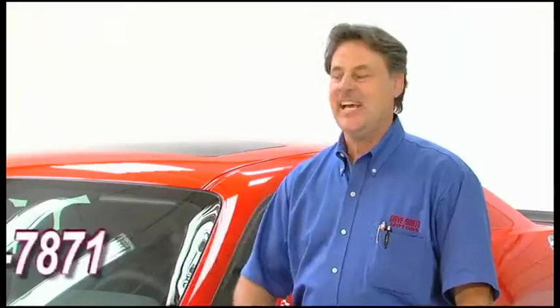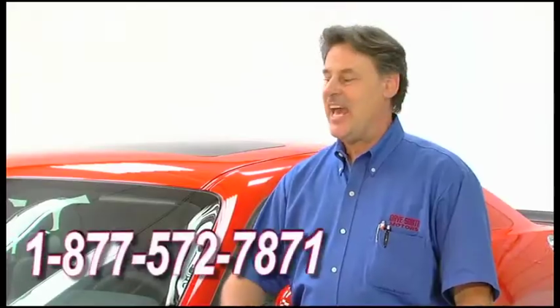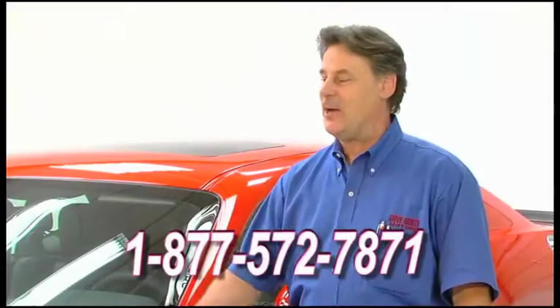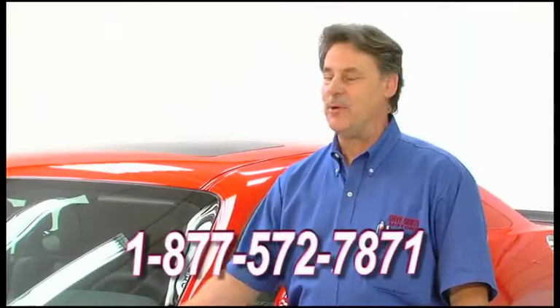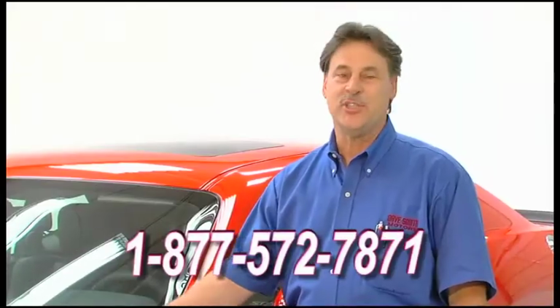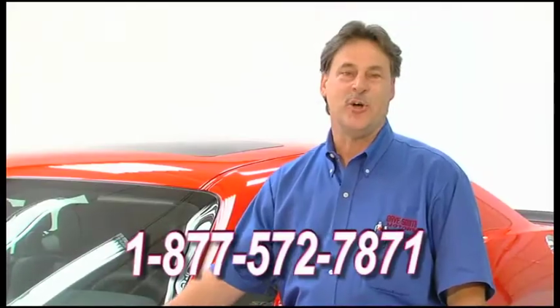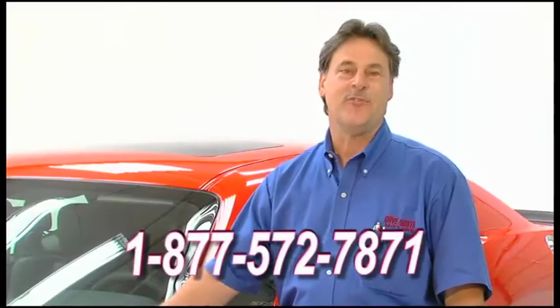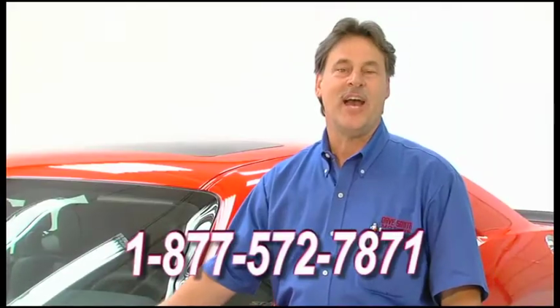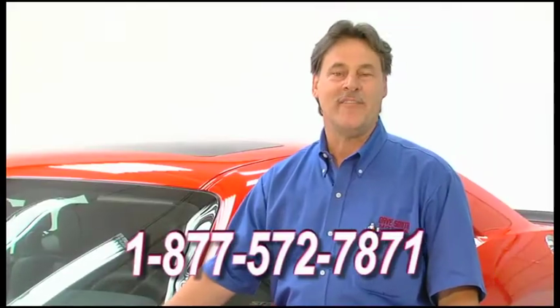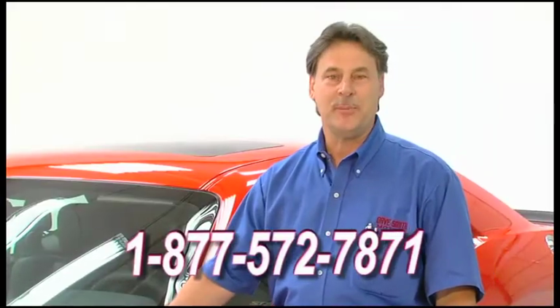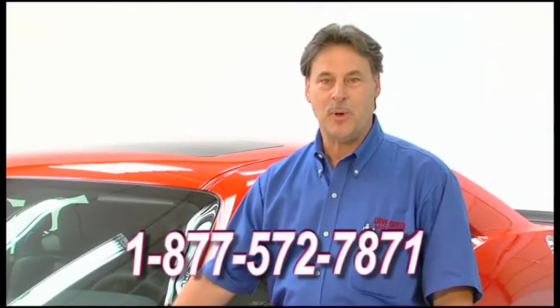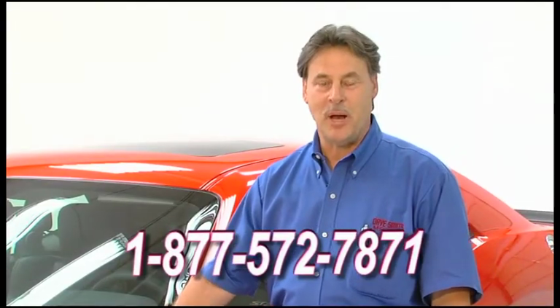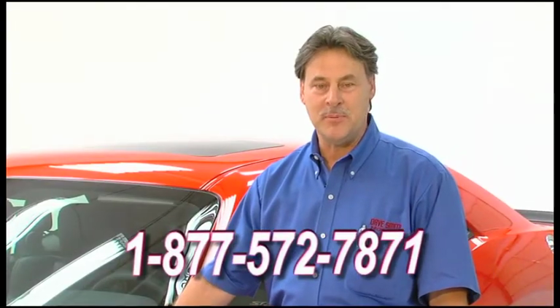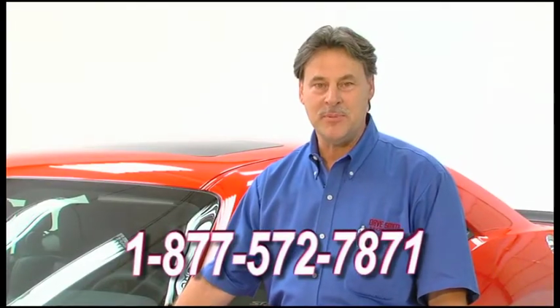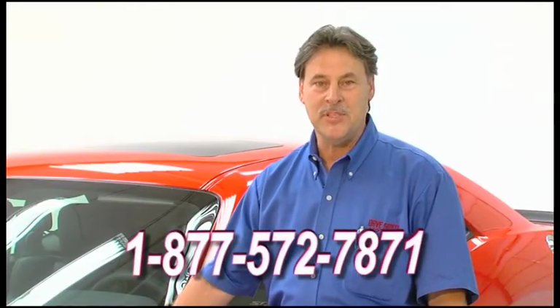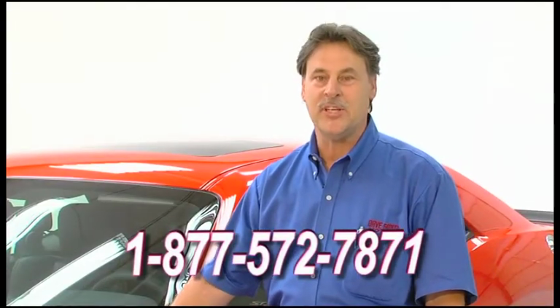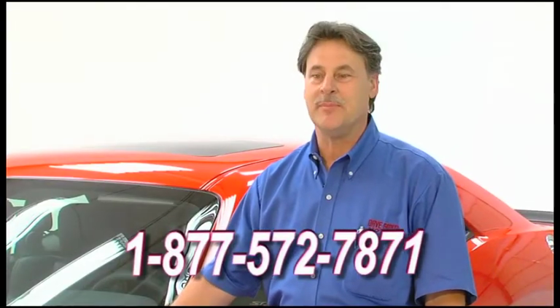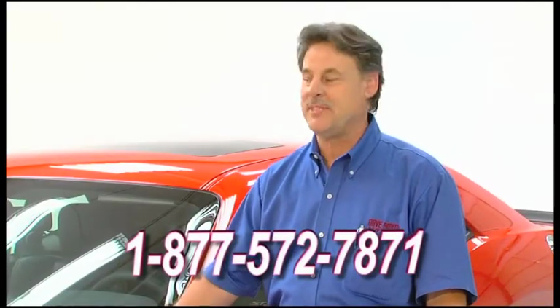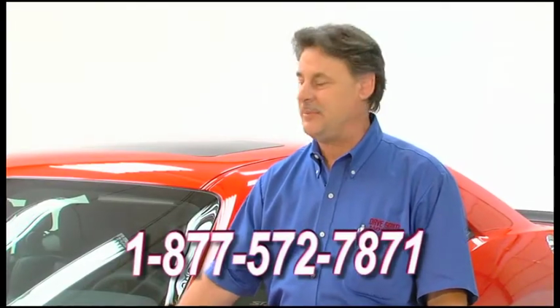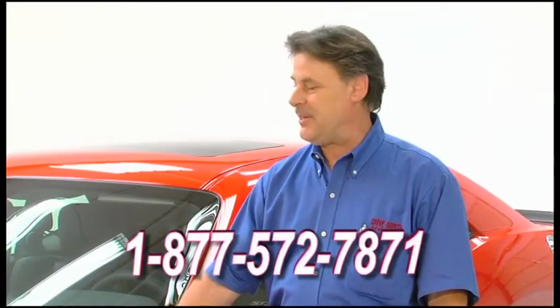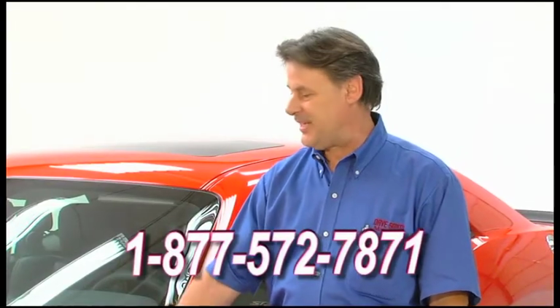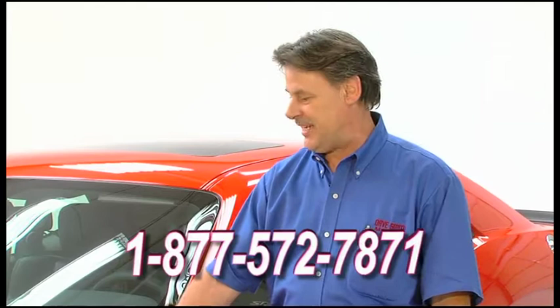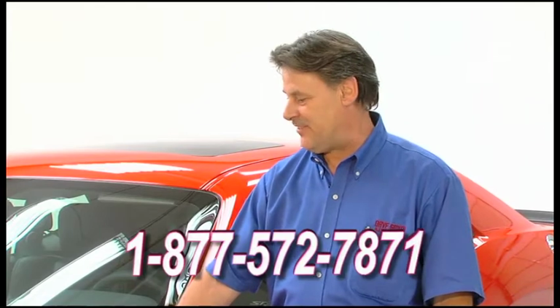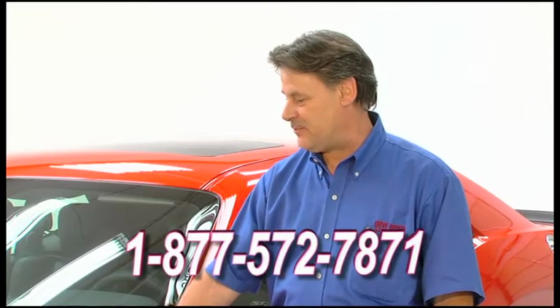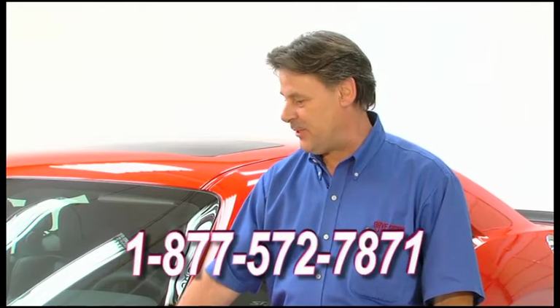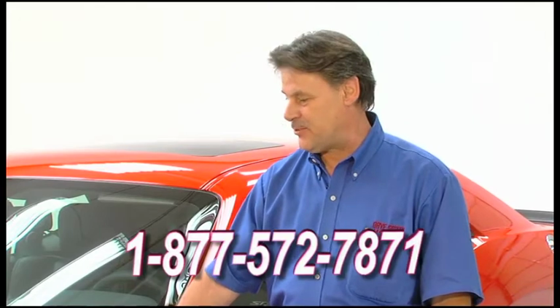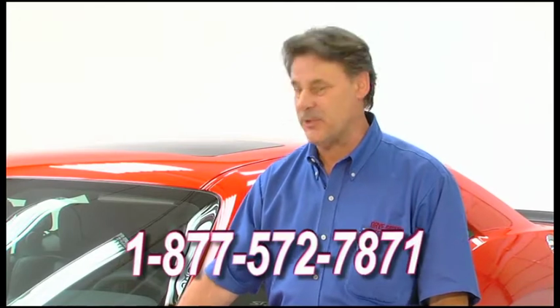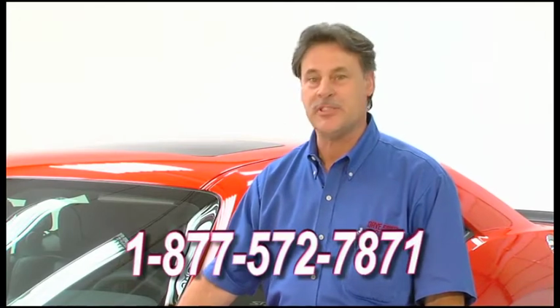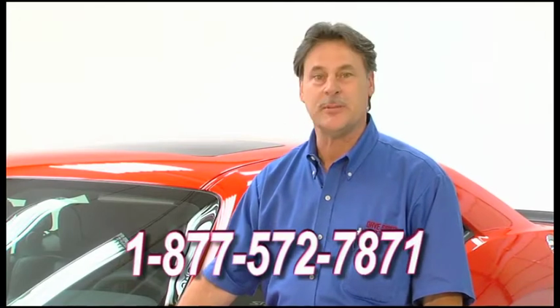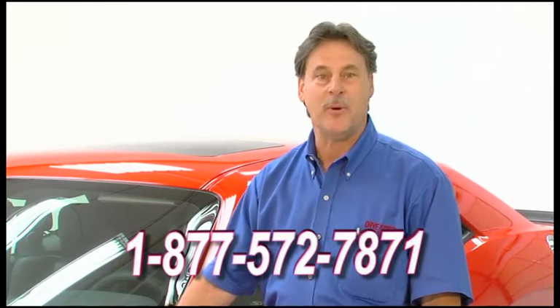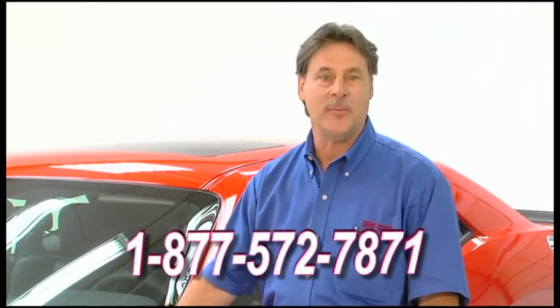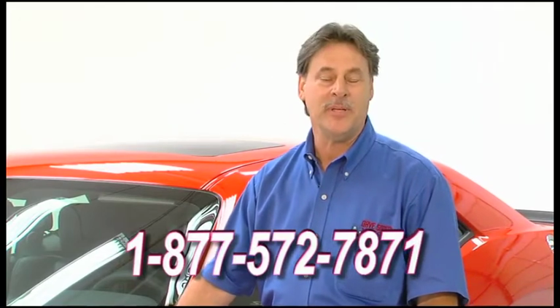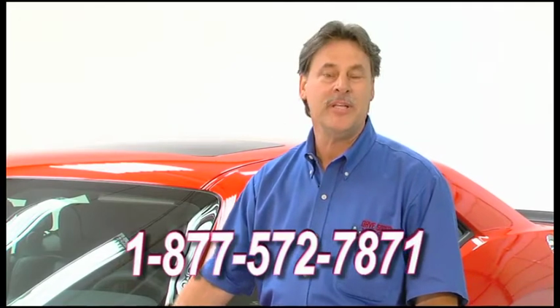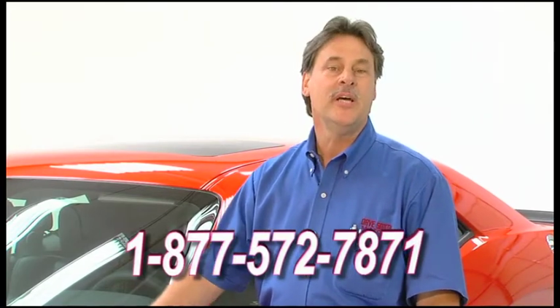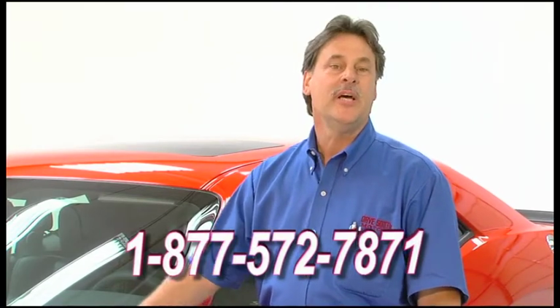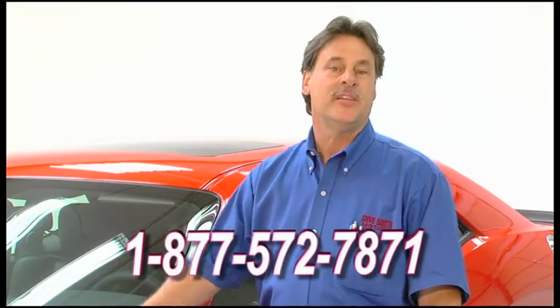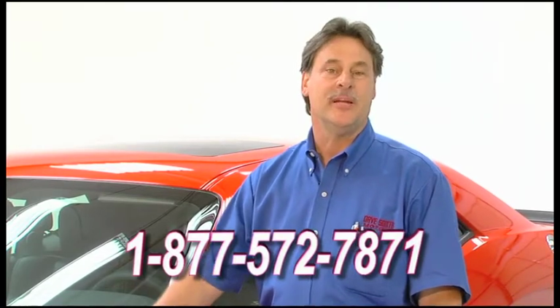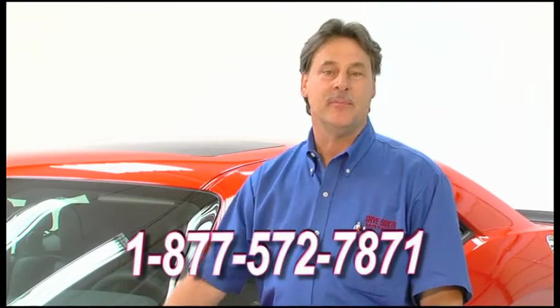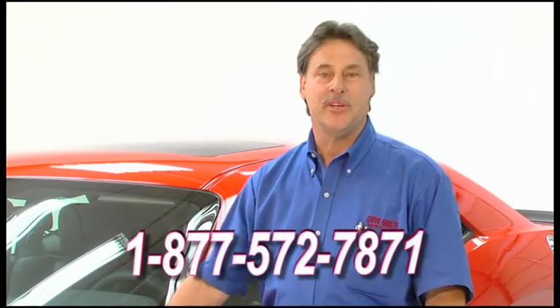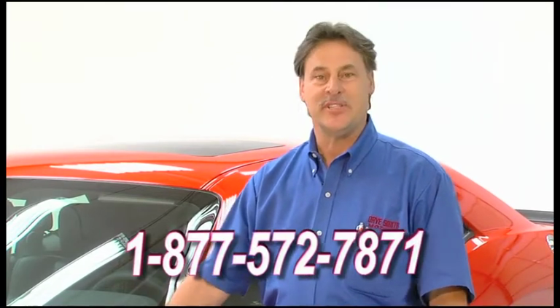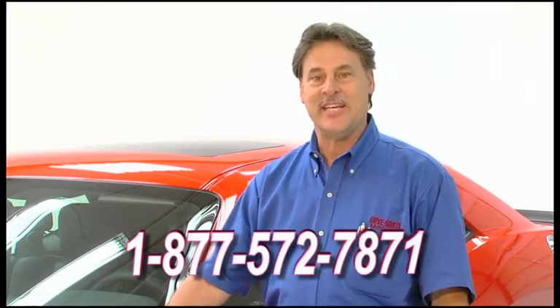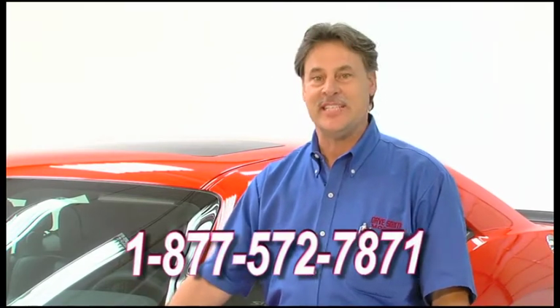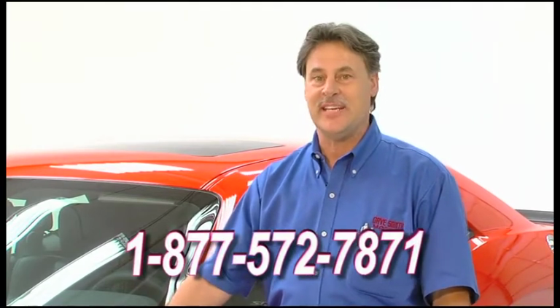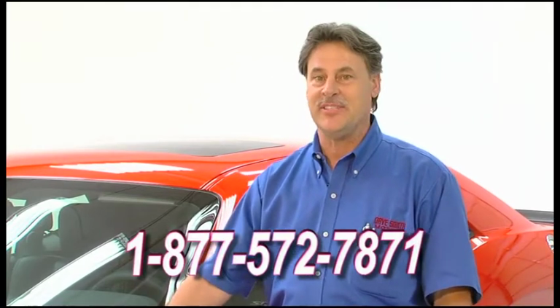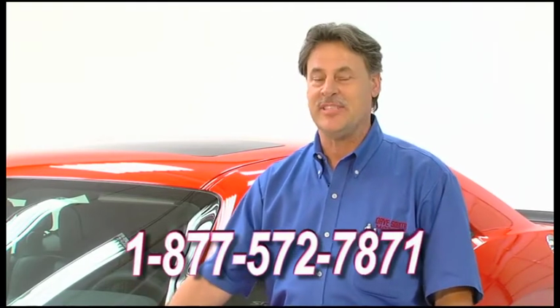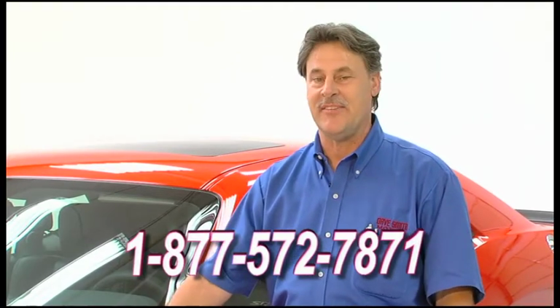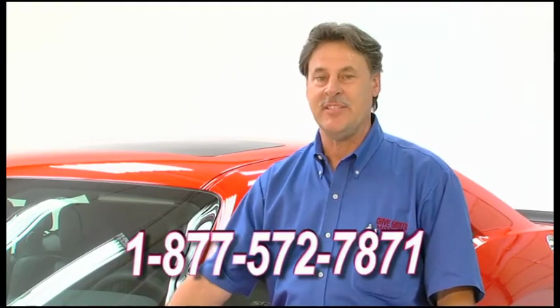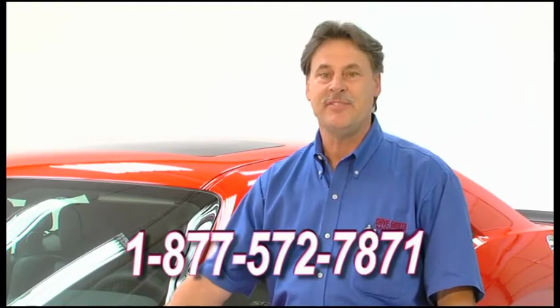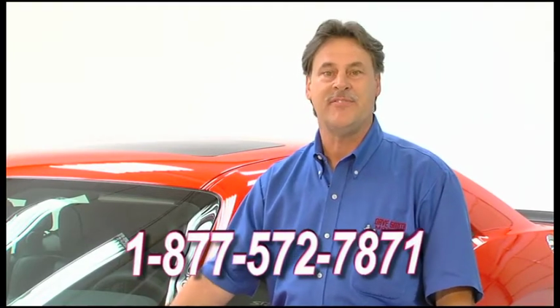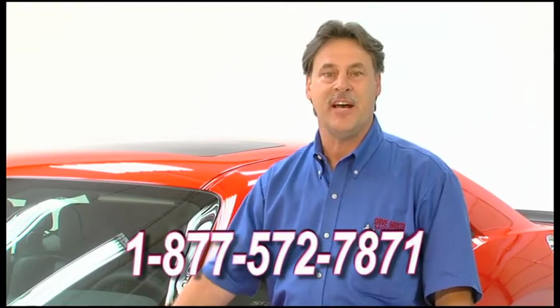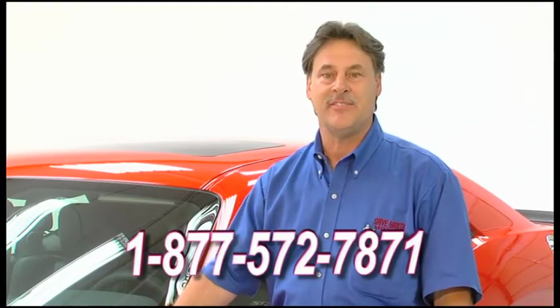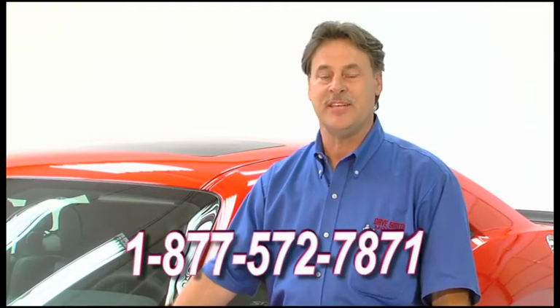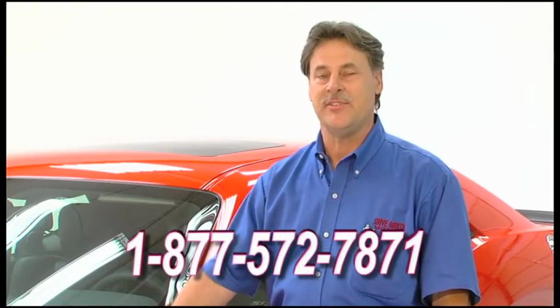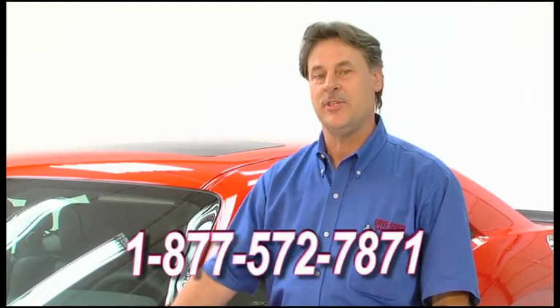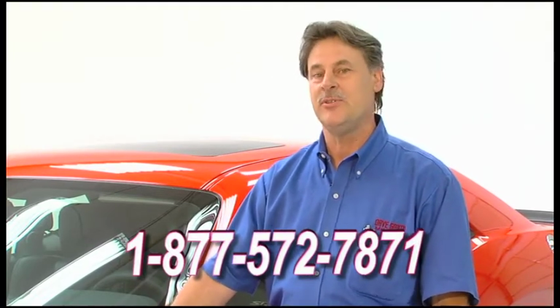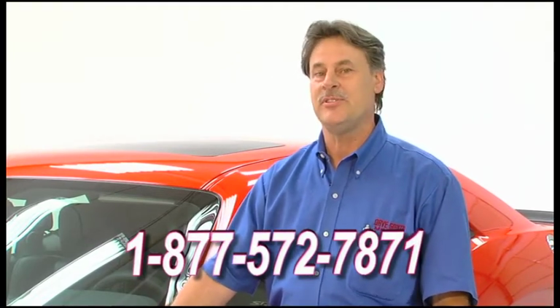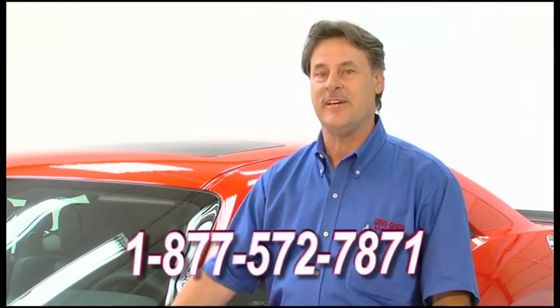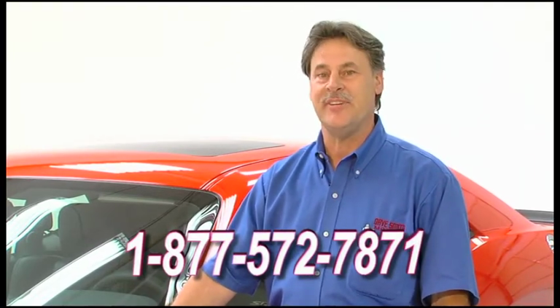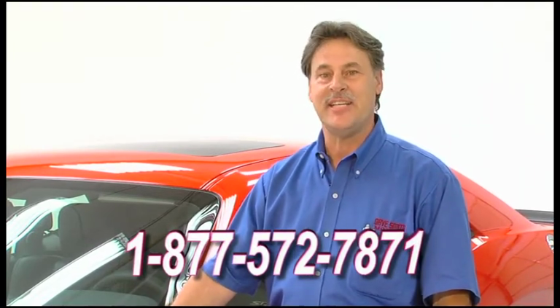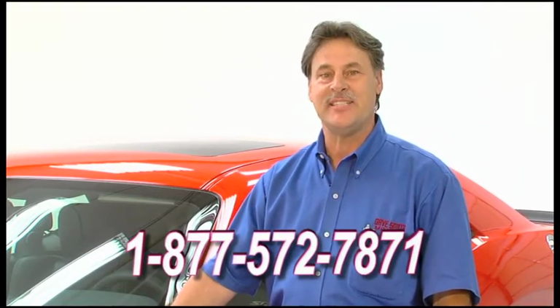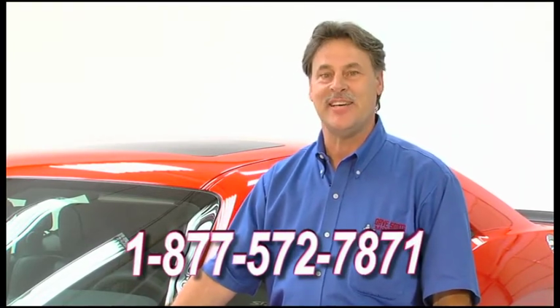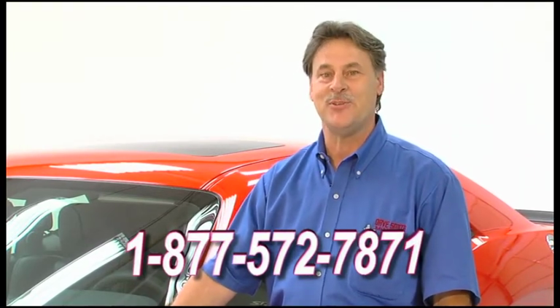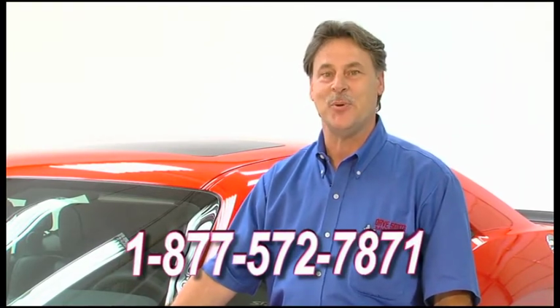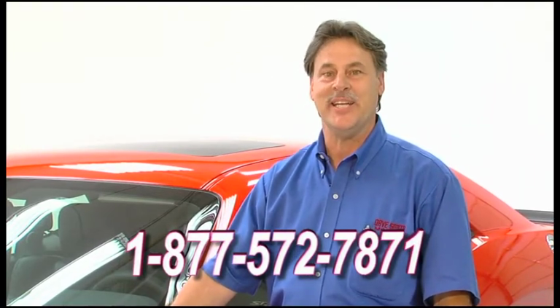I want you to know if you have any problems, you can come see me at the Daysmith Service Department. The number there is 877-572-7871.